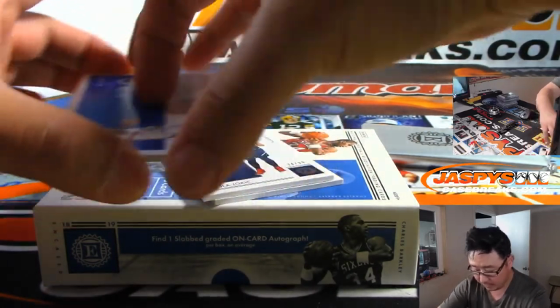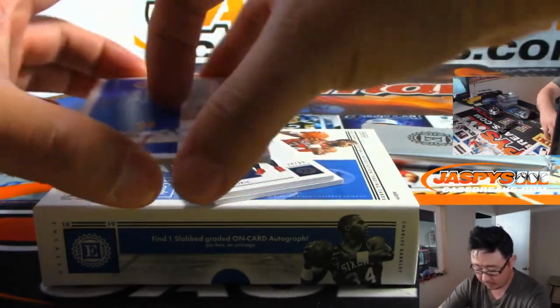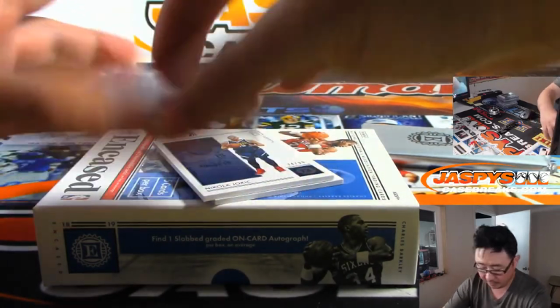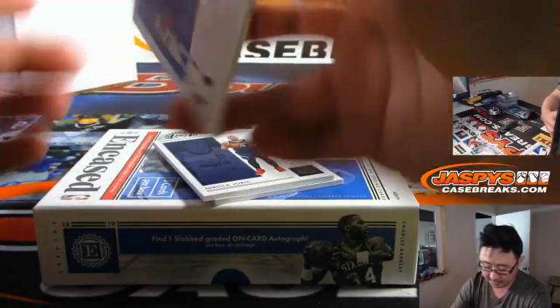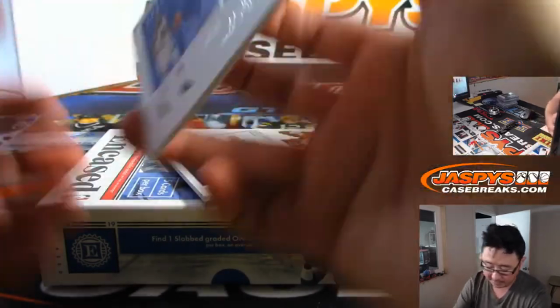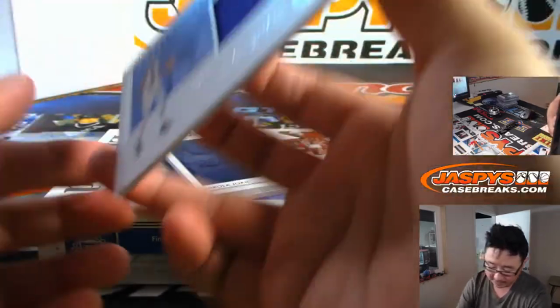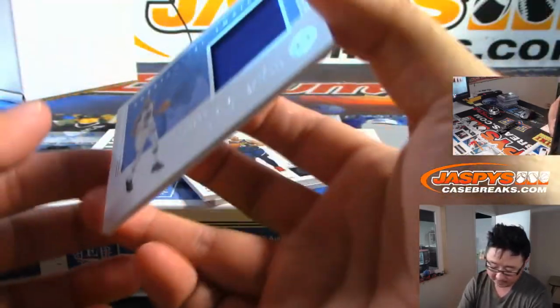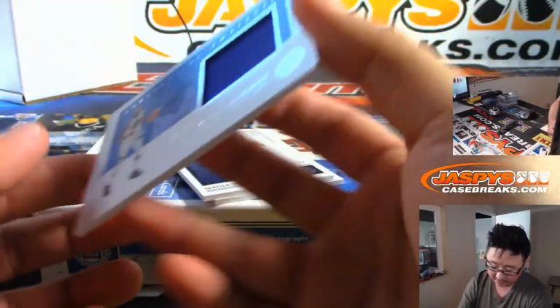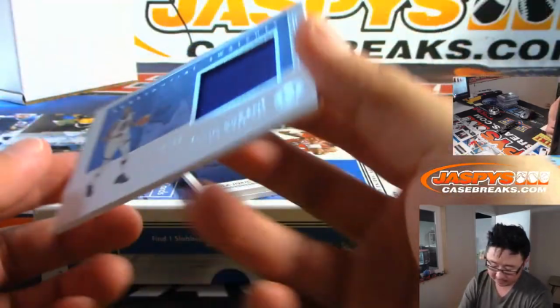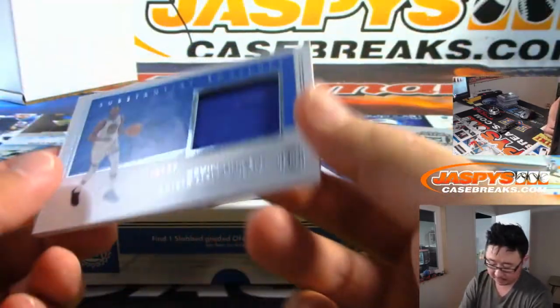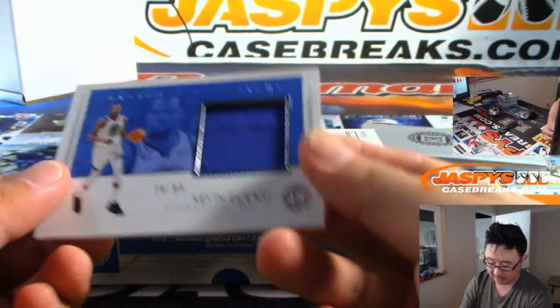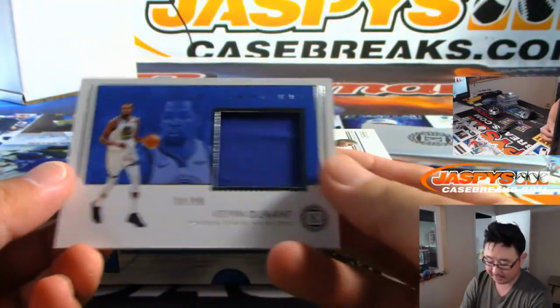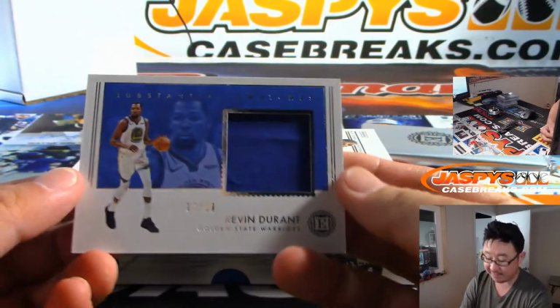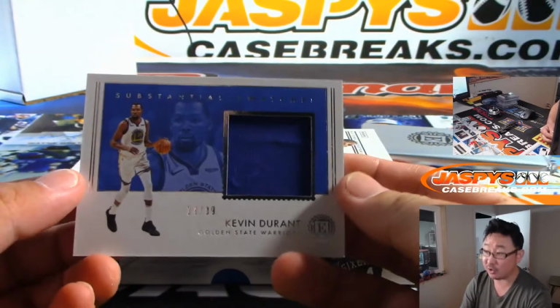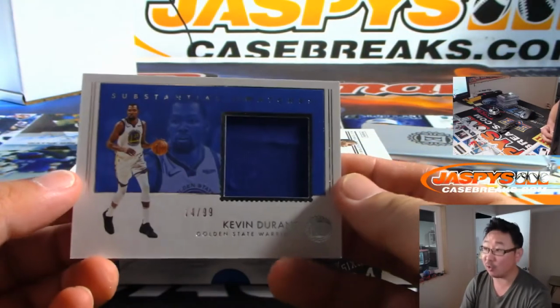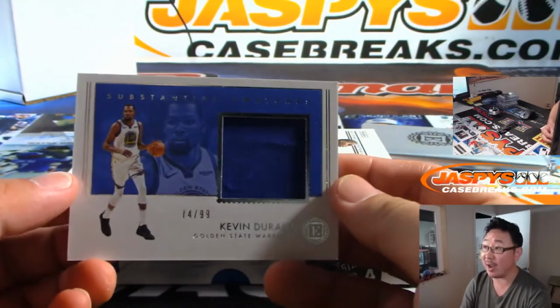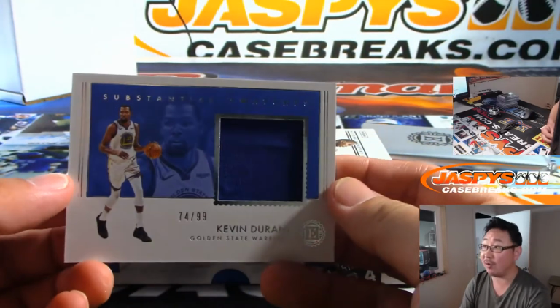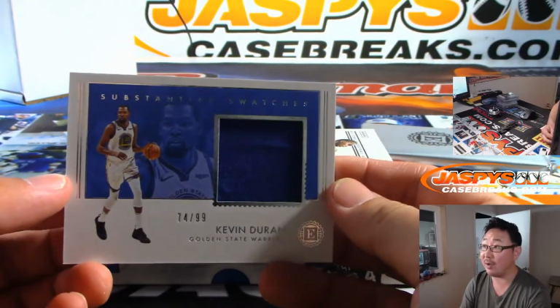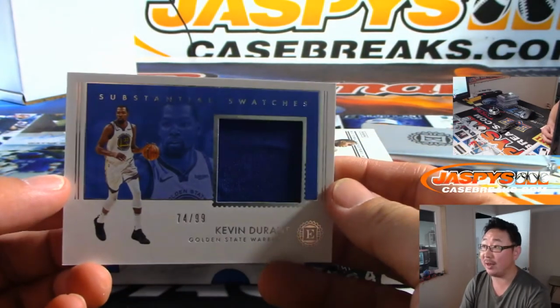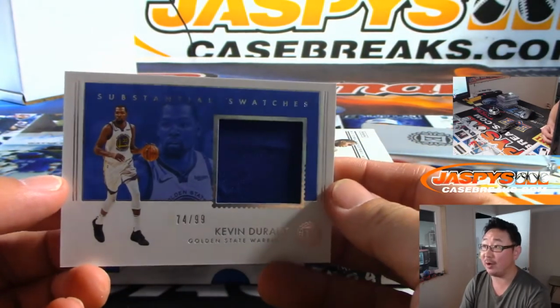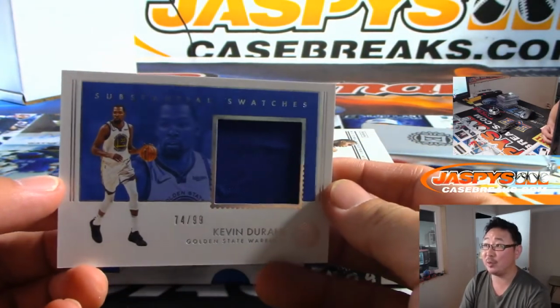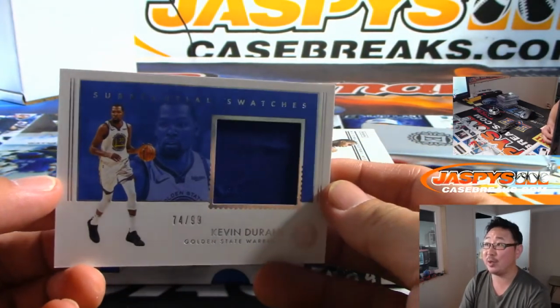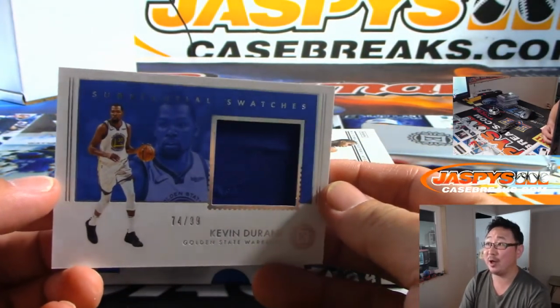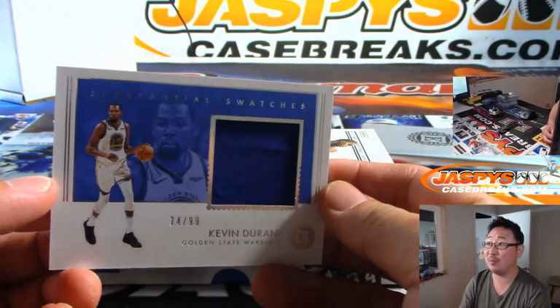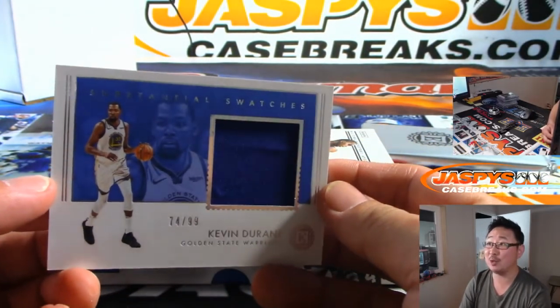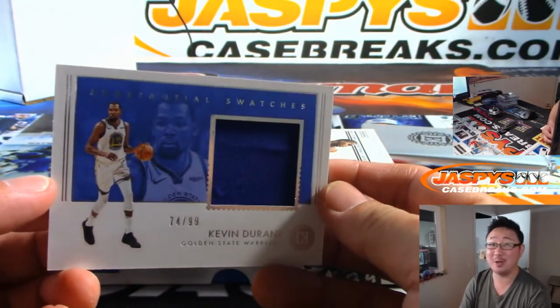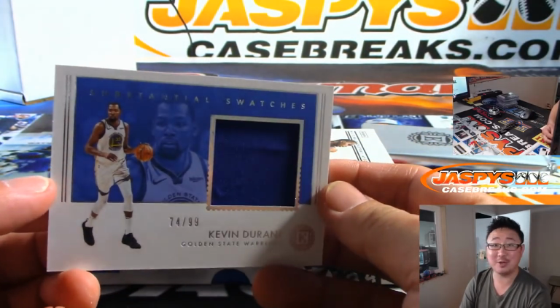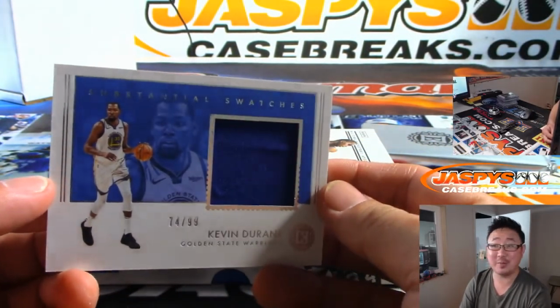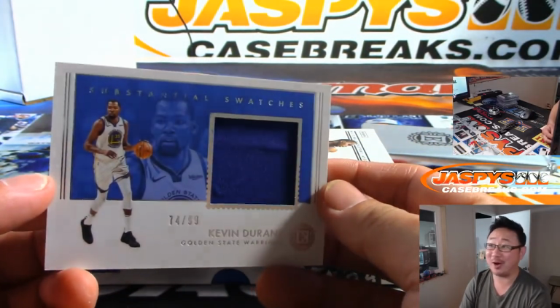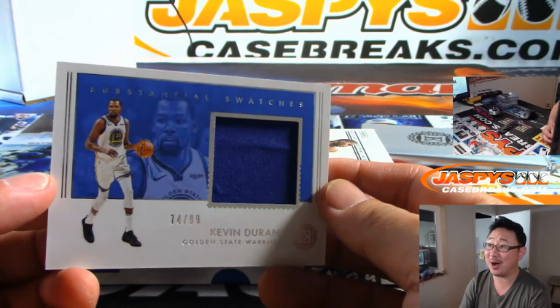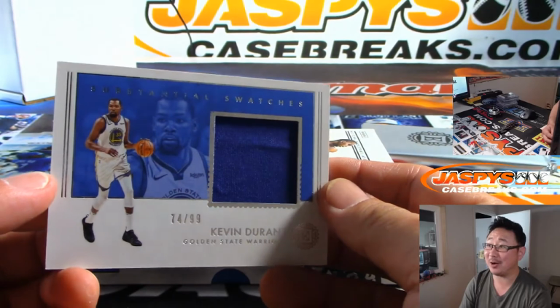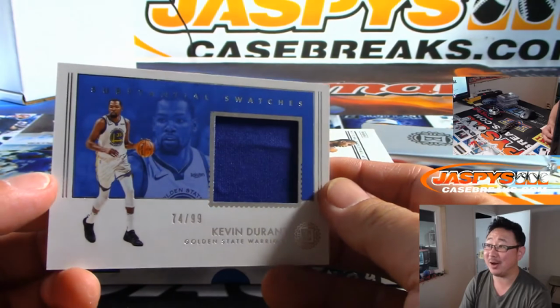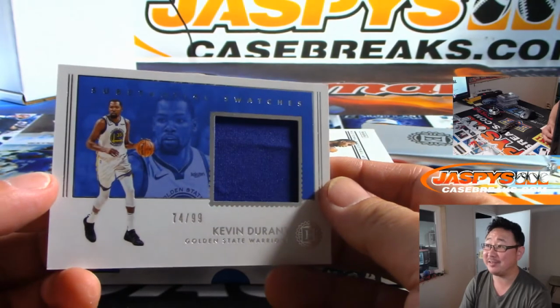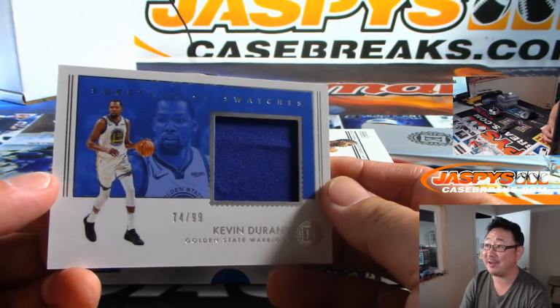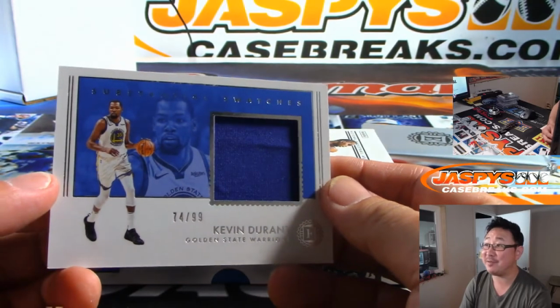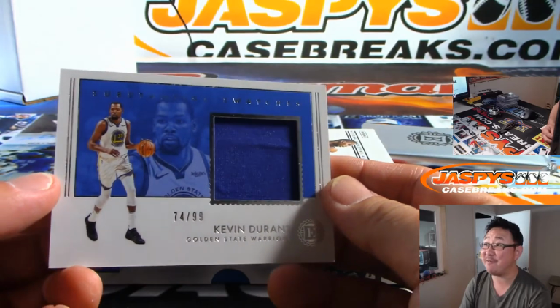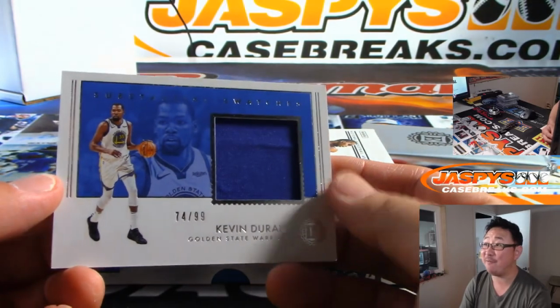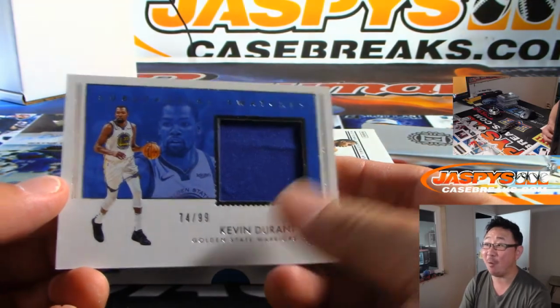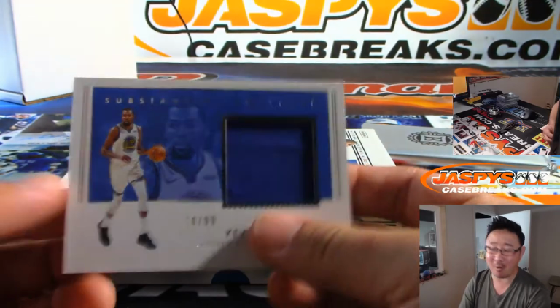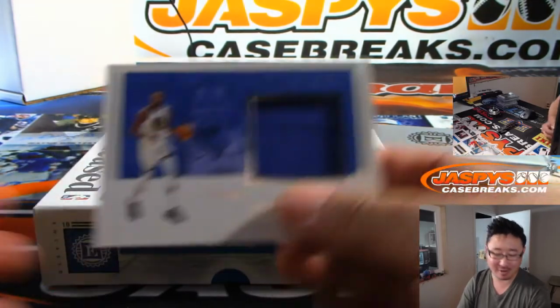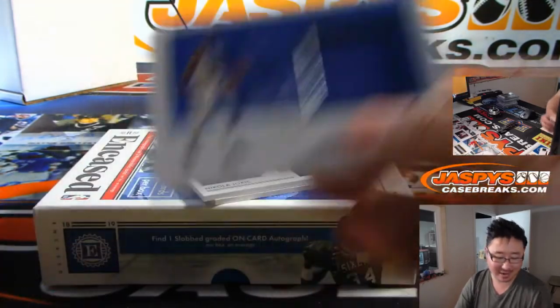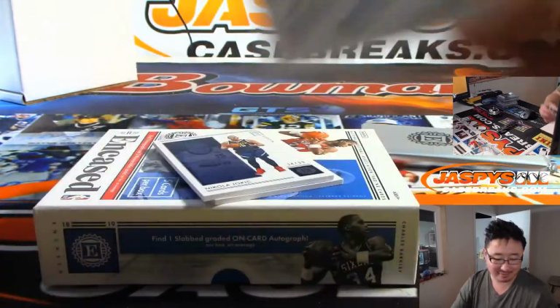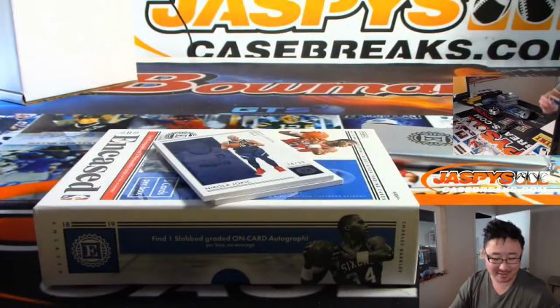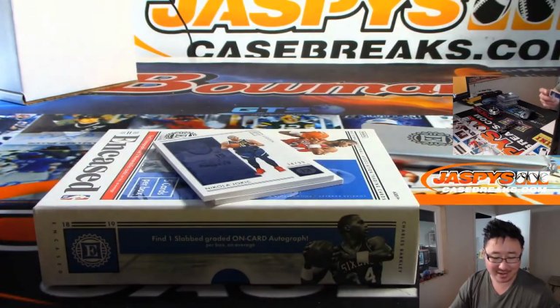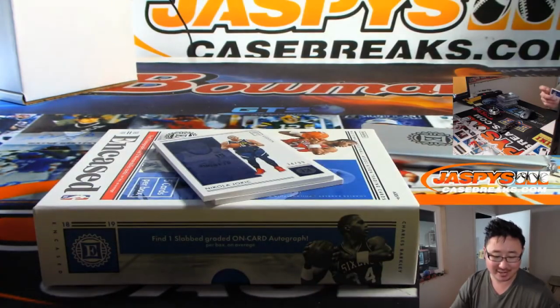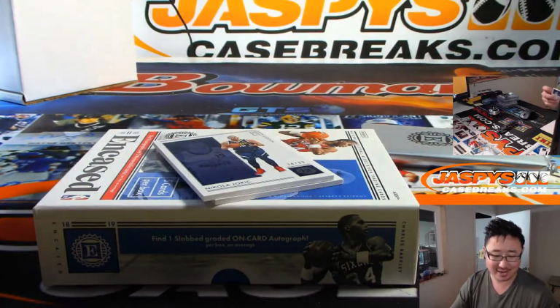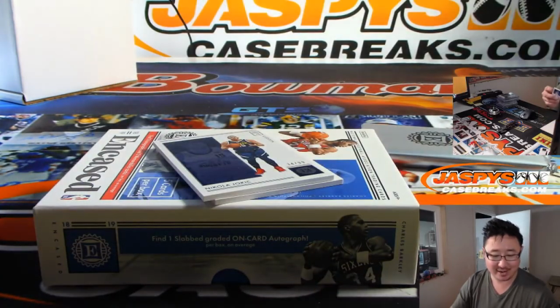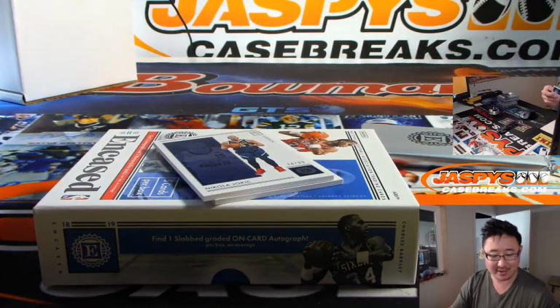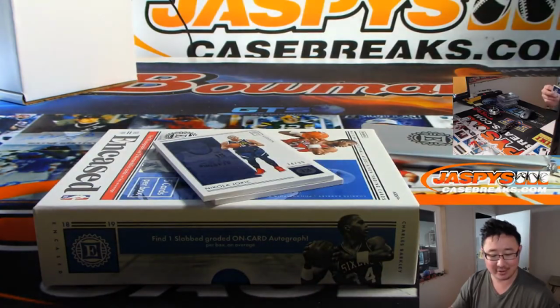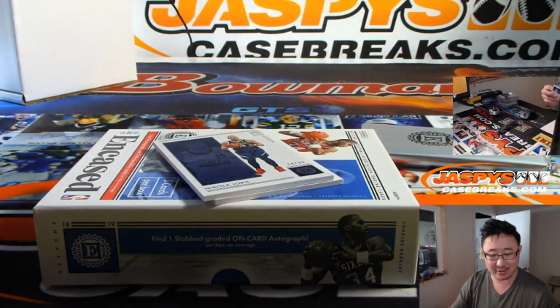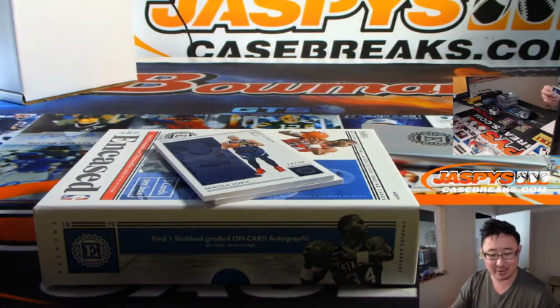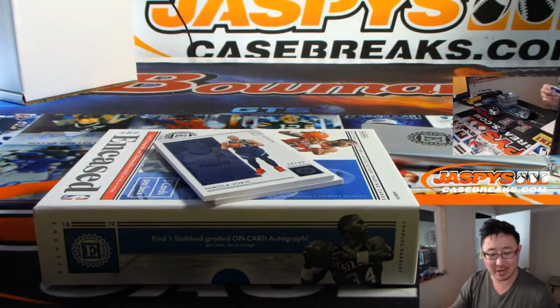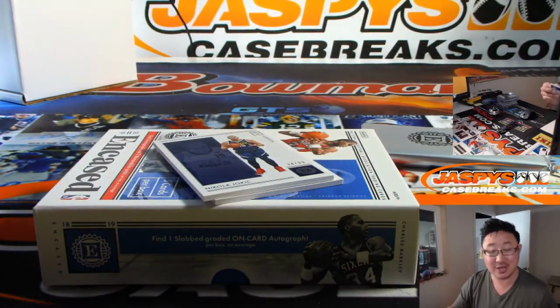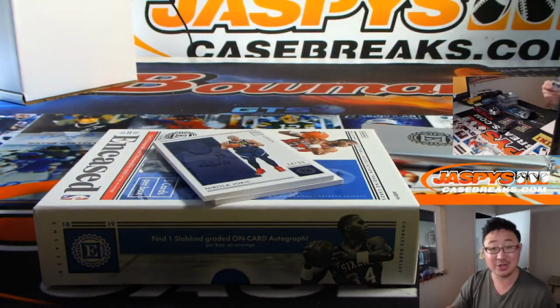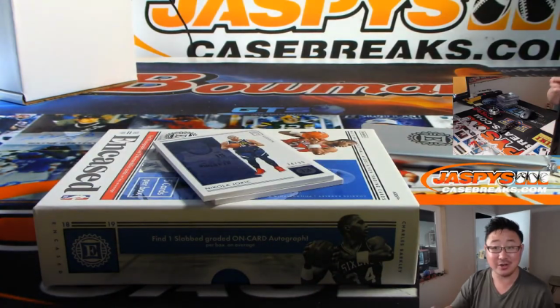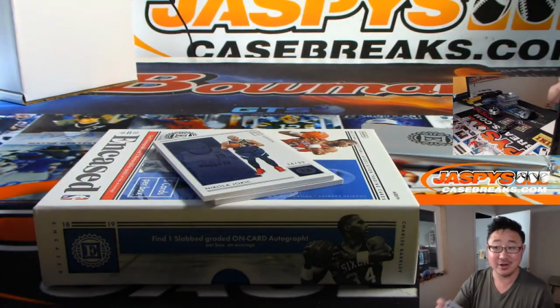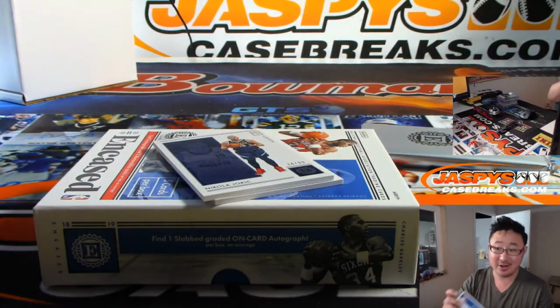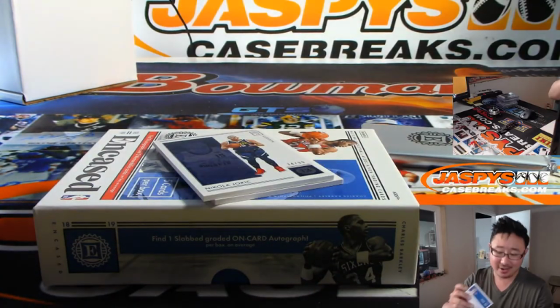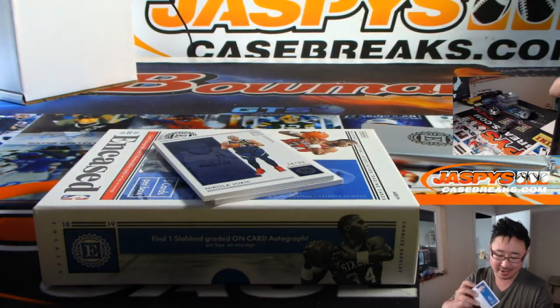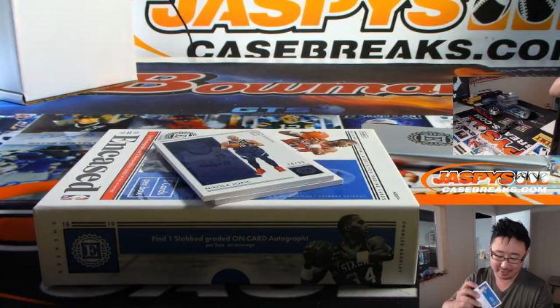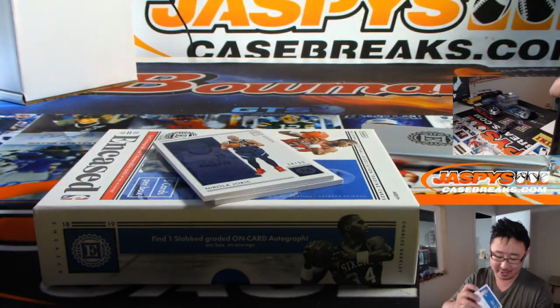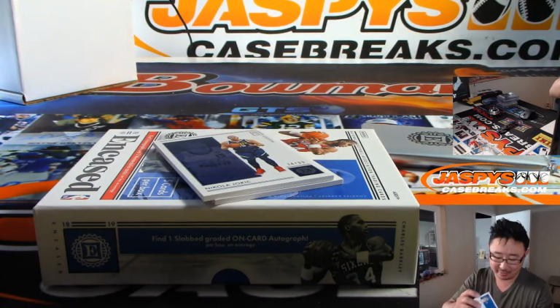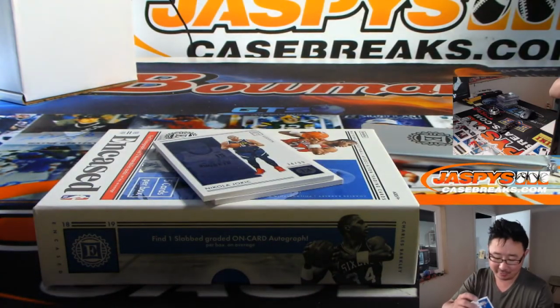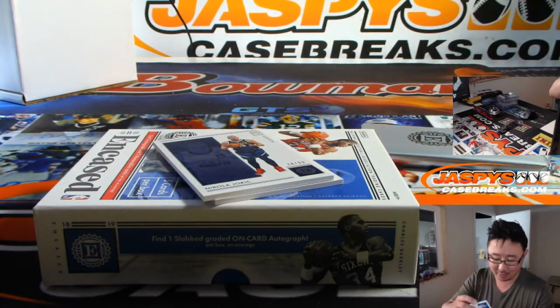We've got the Kevin Durant rally. I almost thought it was going to be an autograph. 74 out of 99 — that'll go to Hunter and the number four.